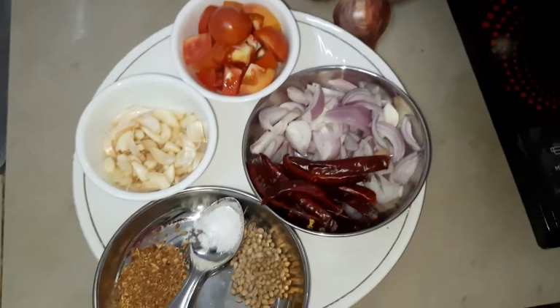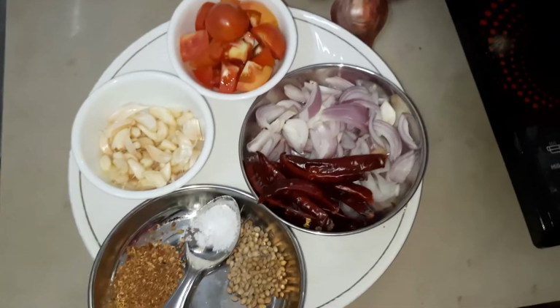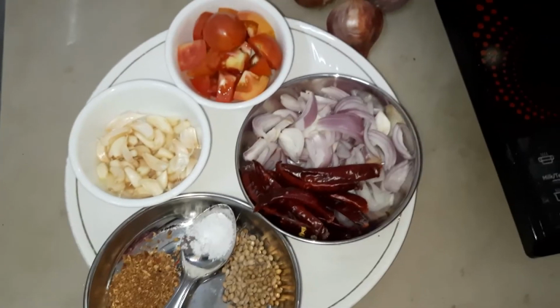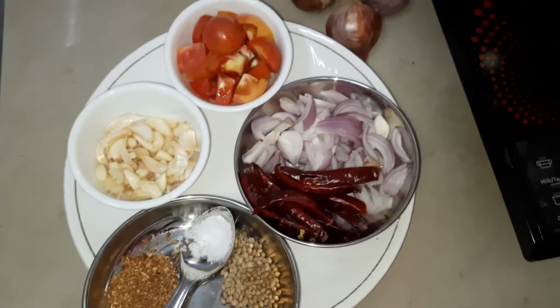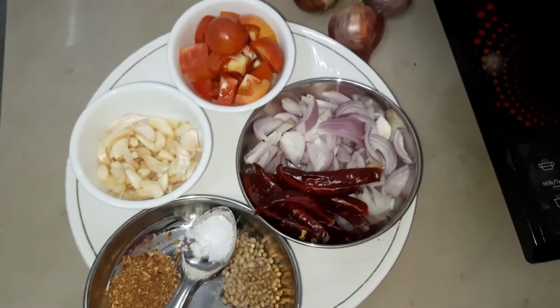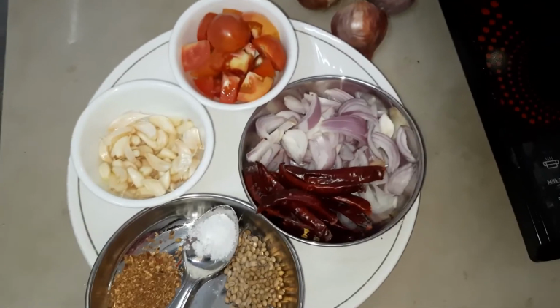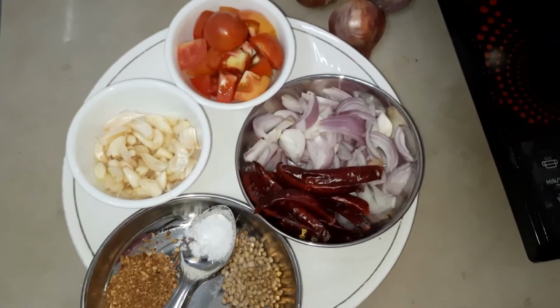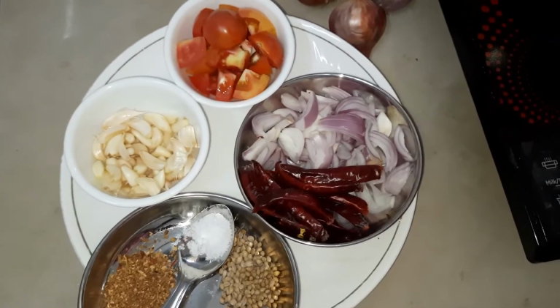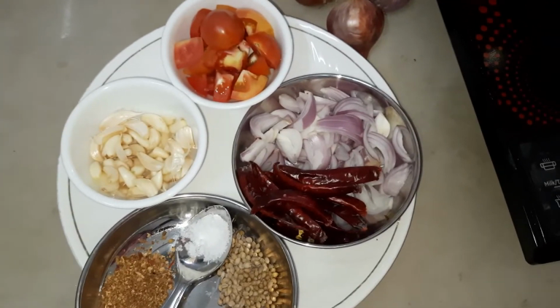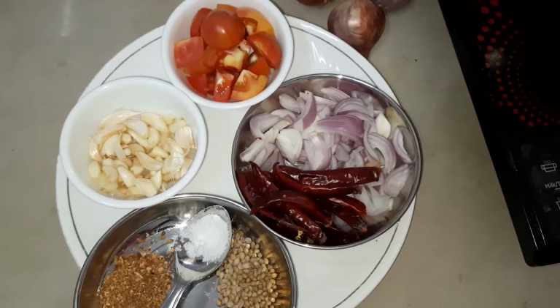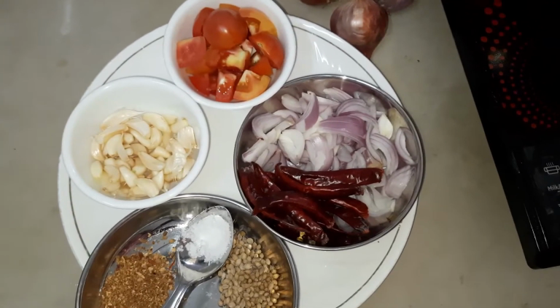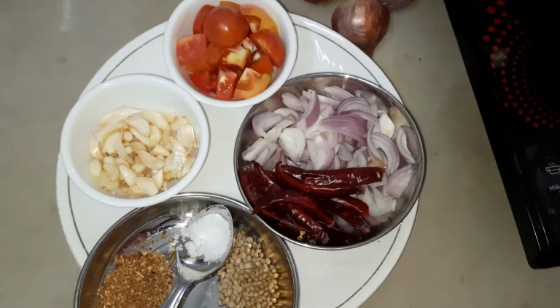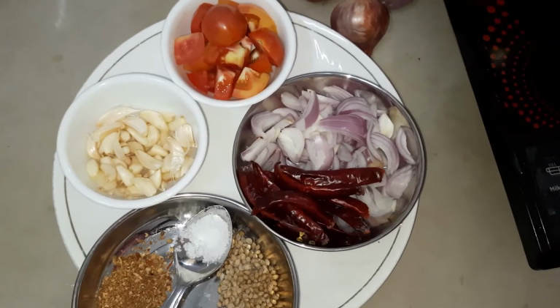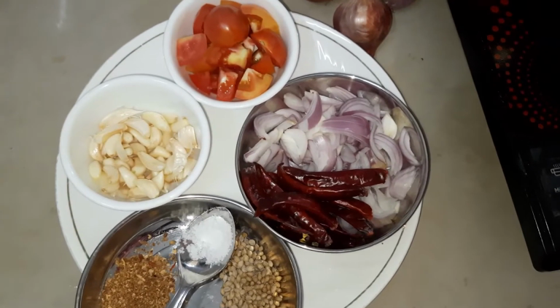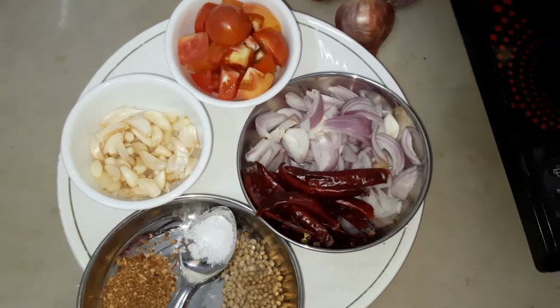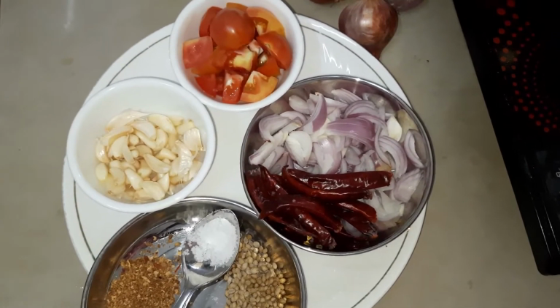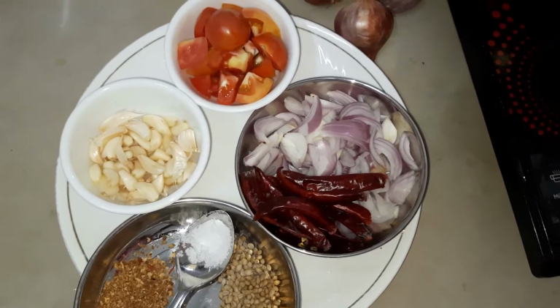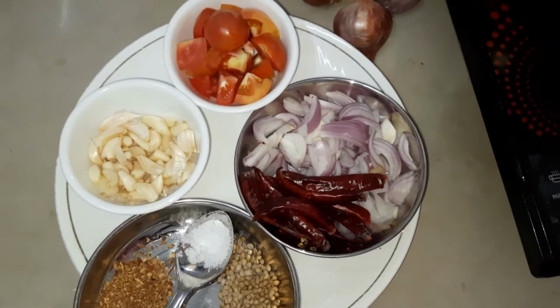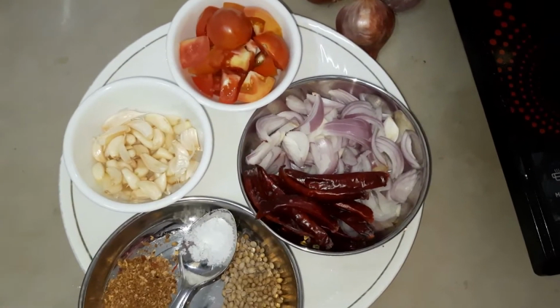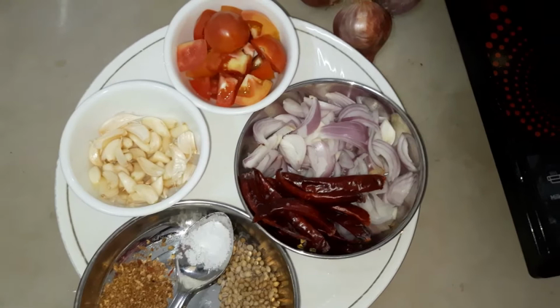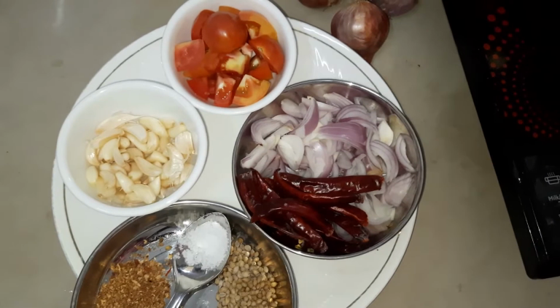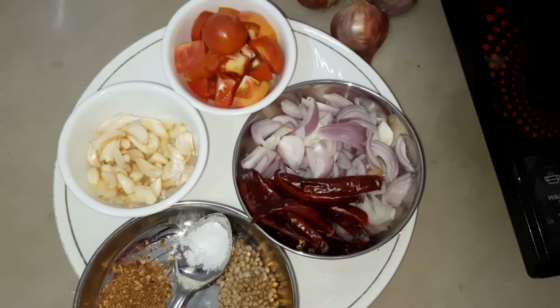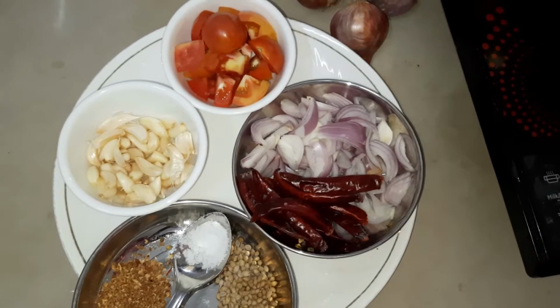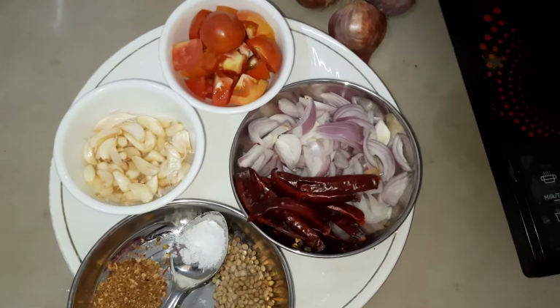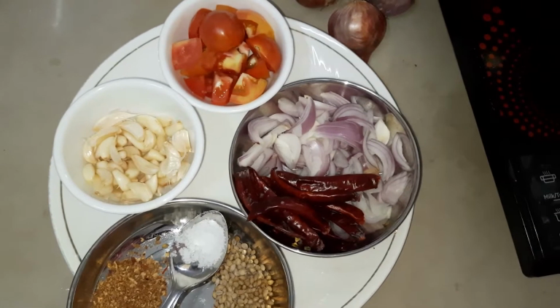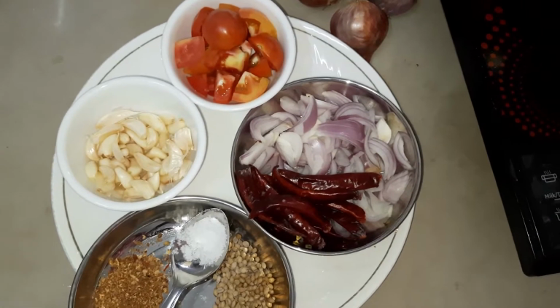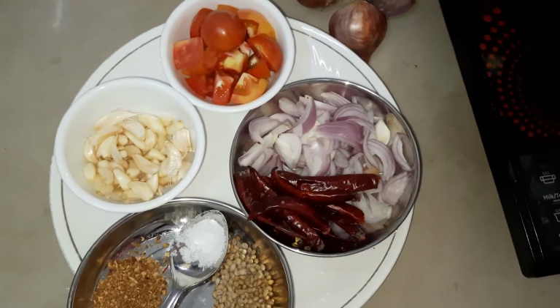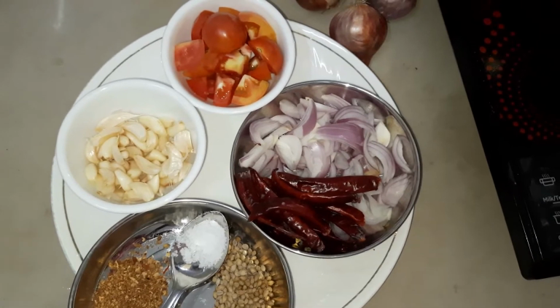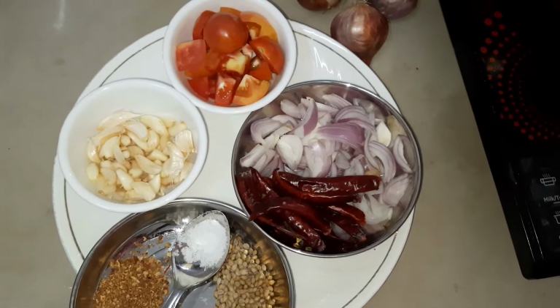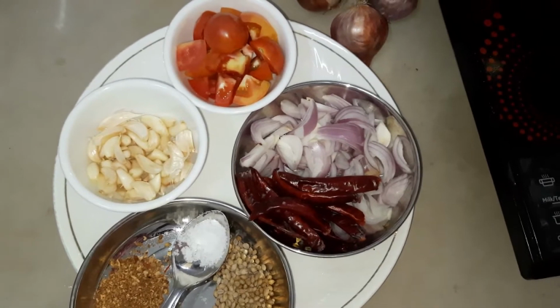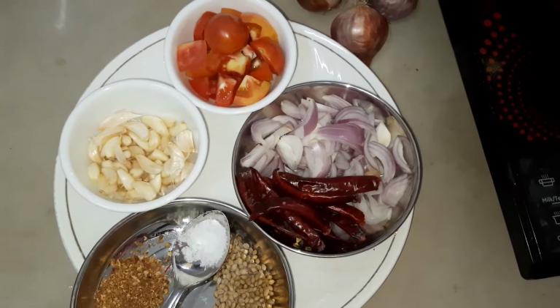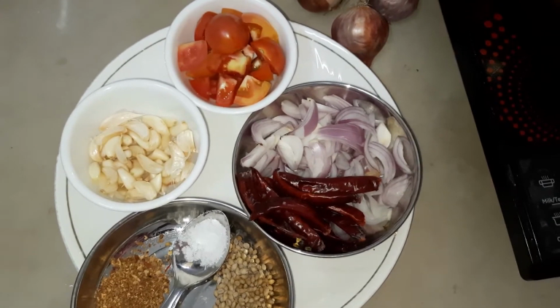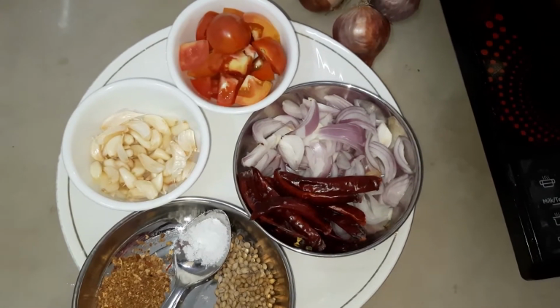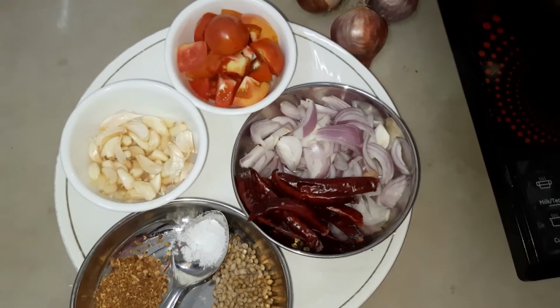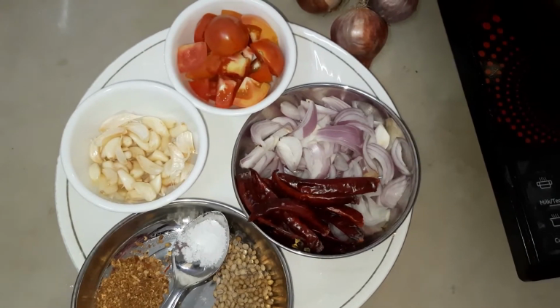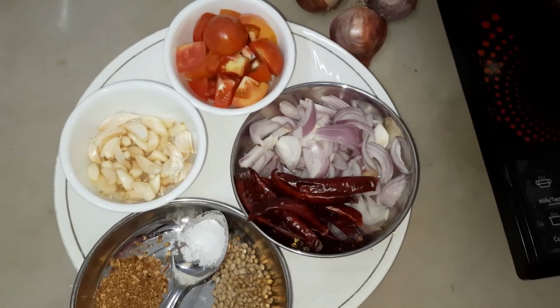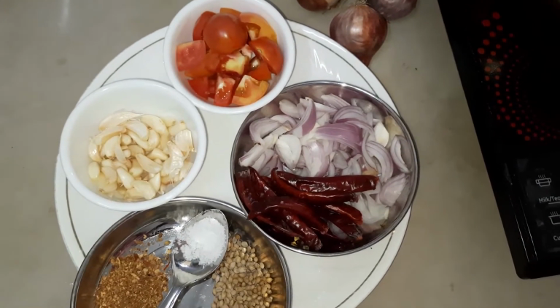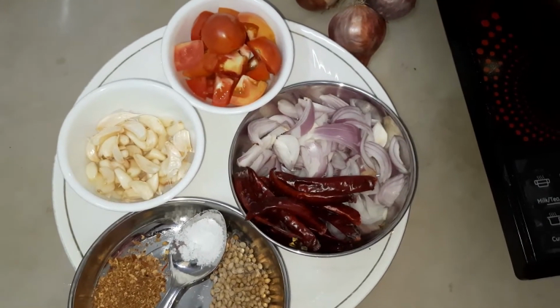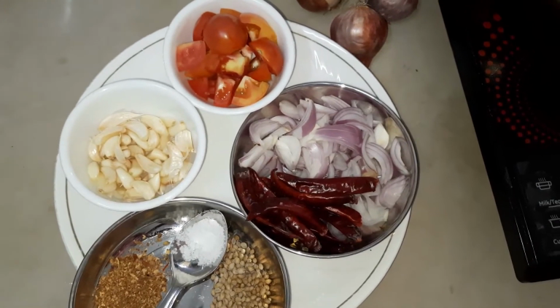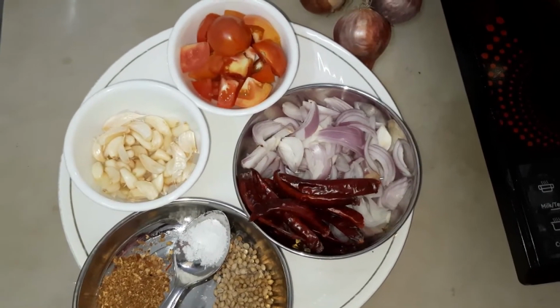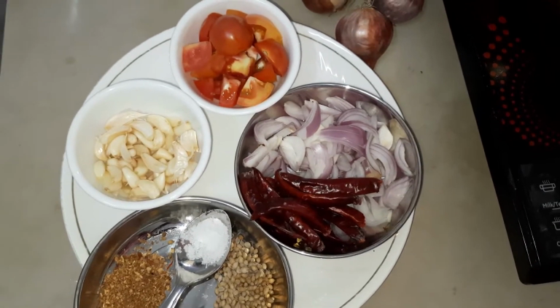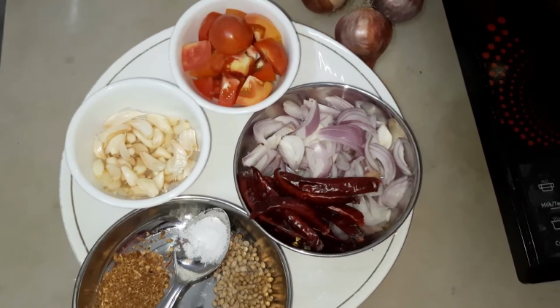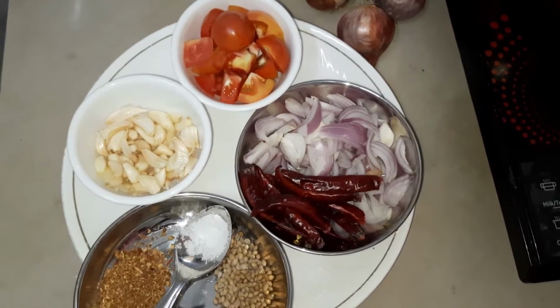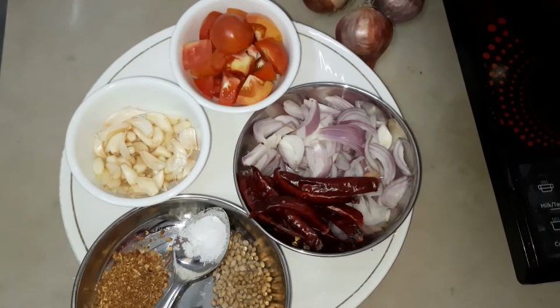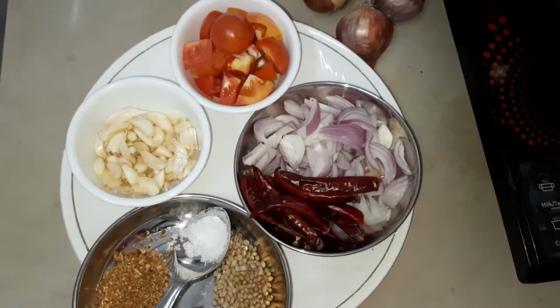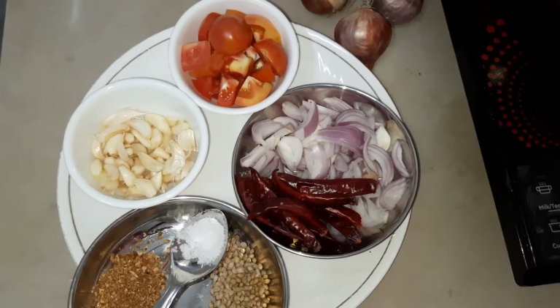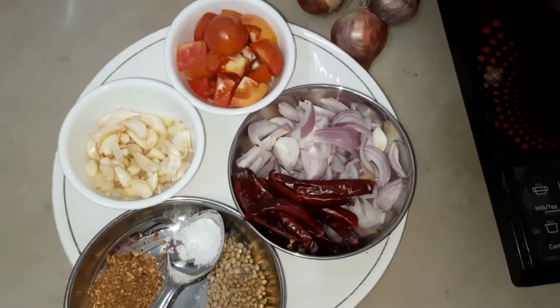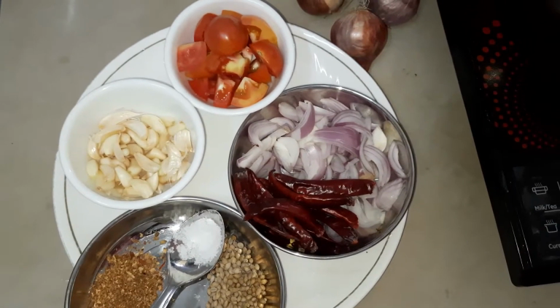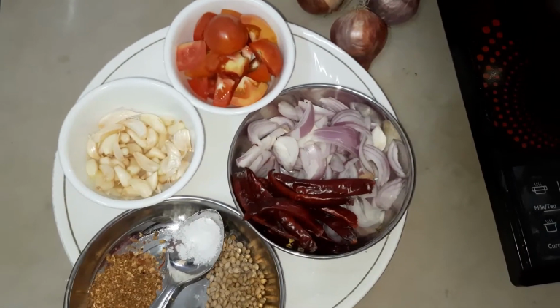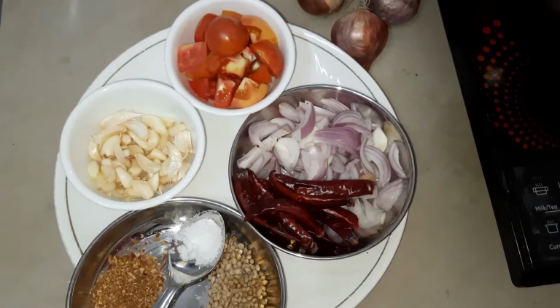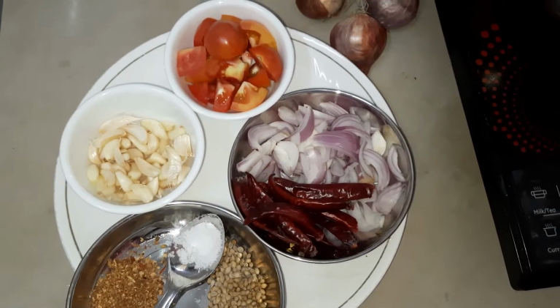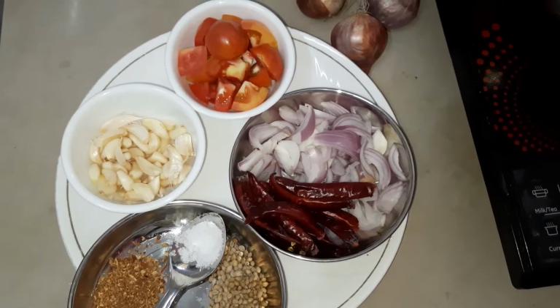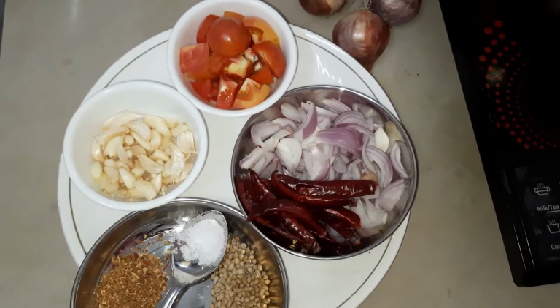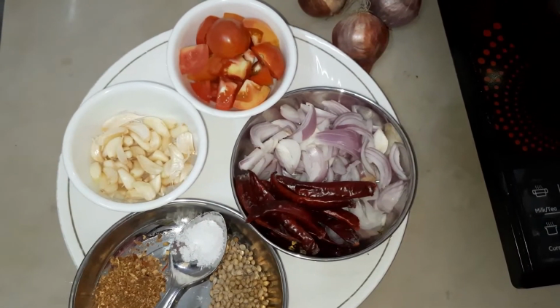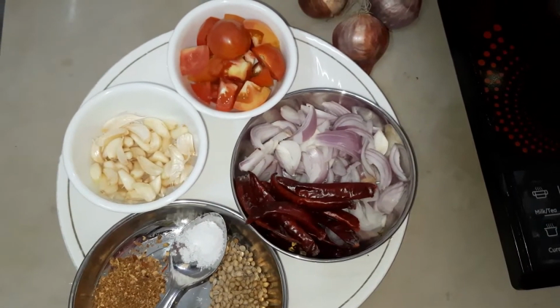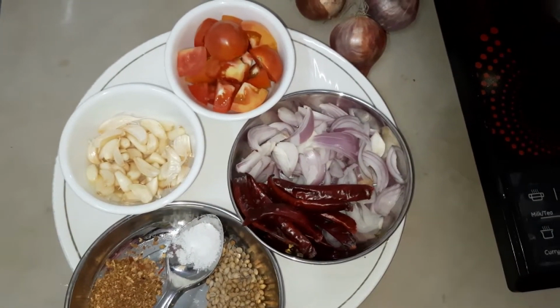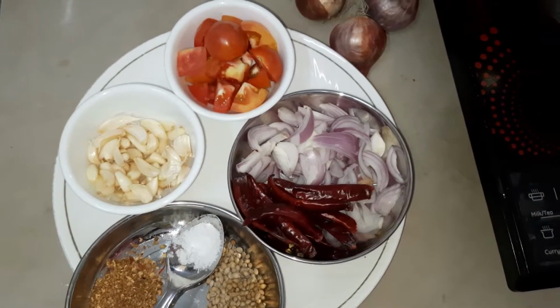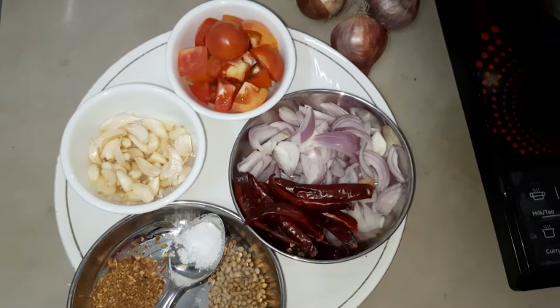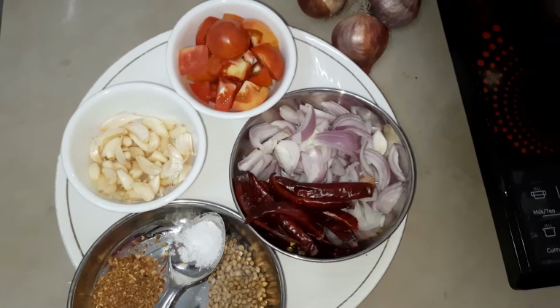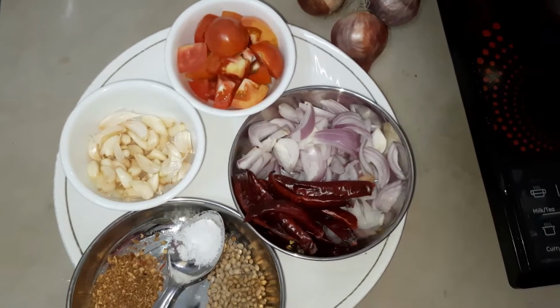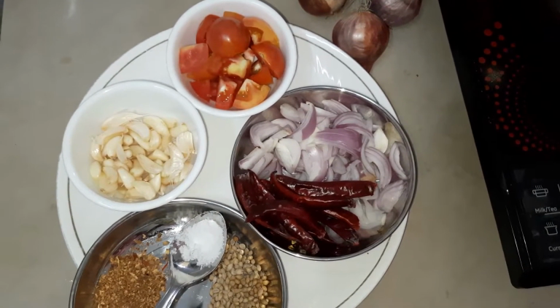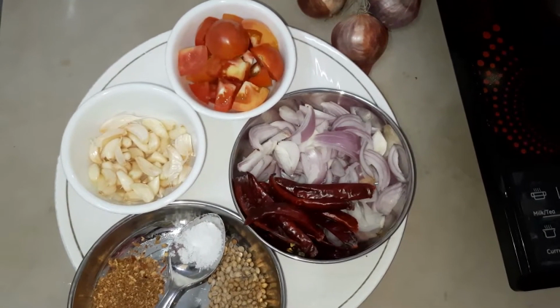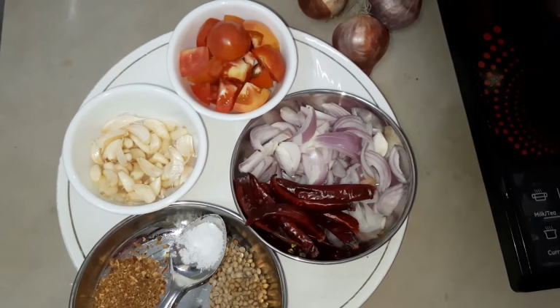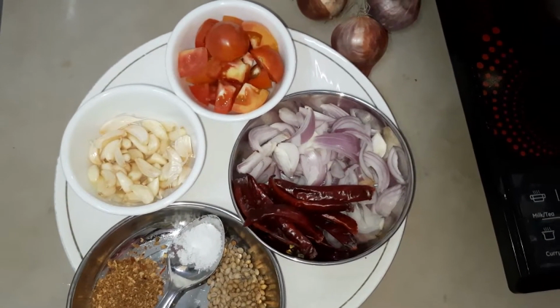Hello Friends! Welcome to Anand's Kitchen. In this week, we are going to make breakfast chutney — villain pie chutney.